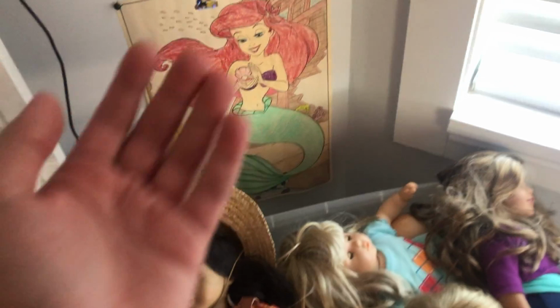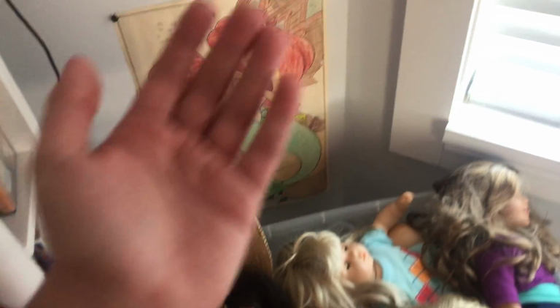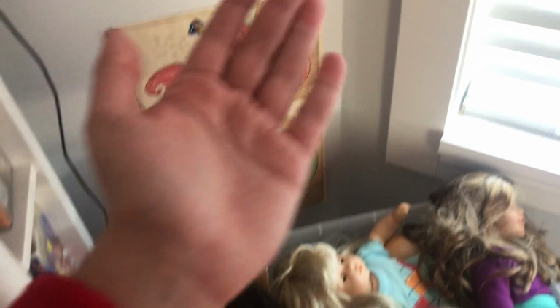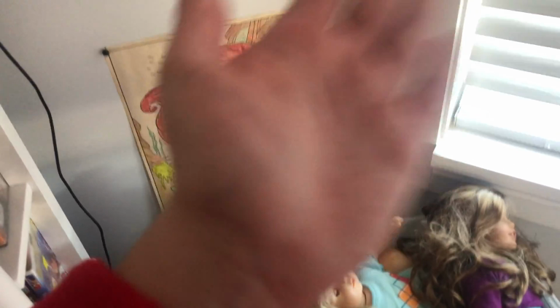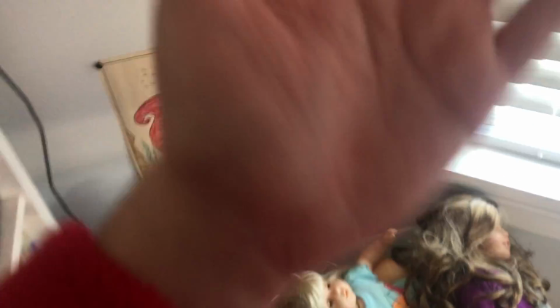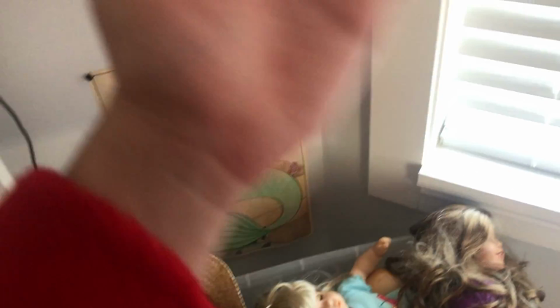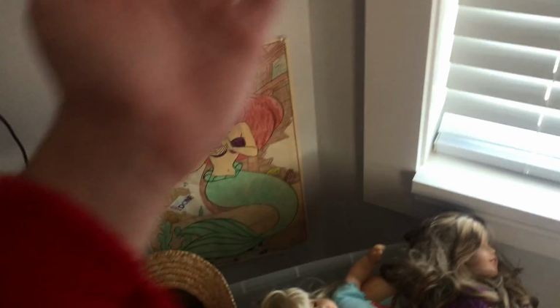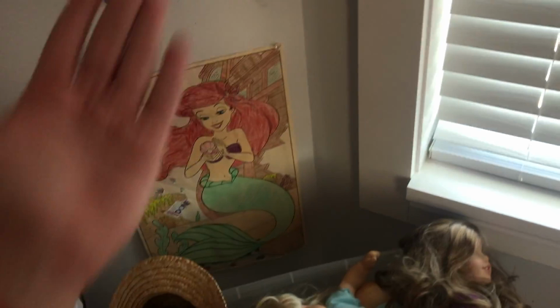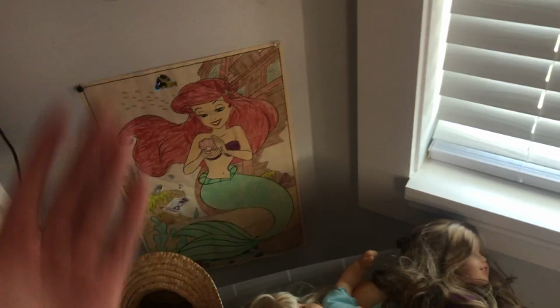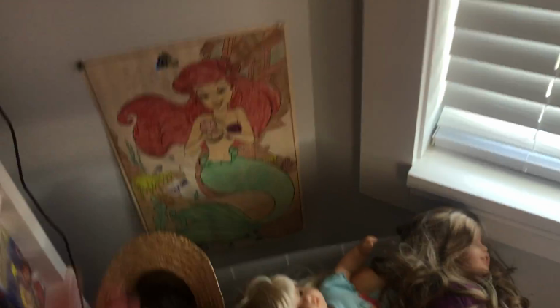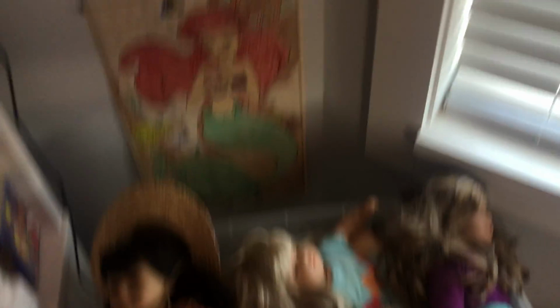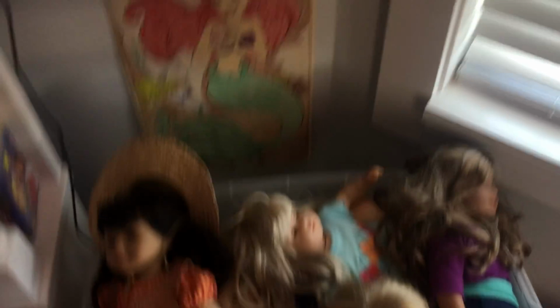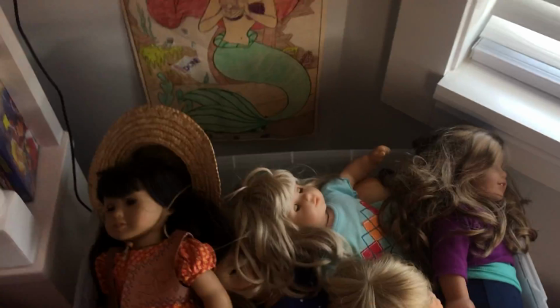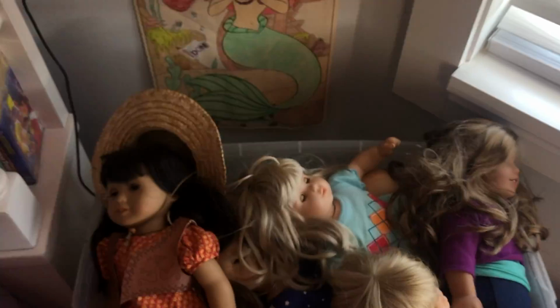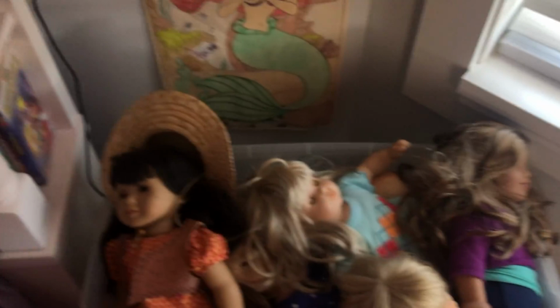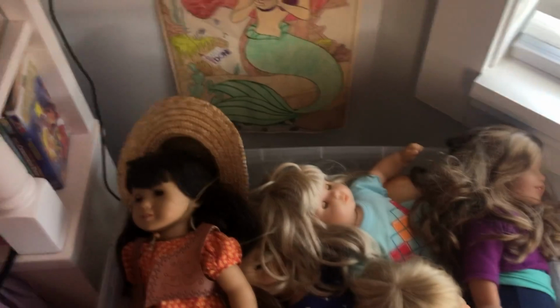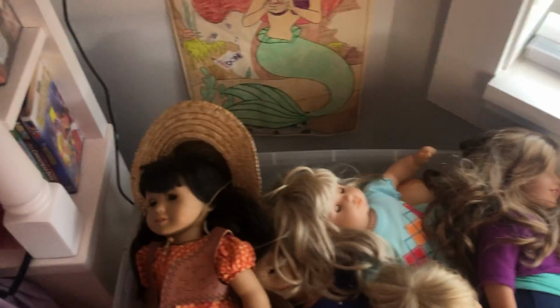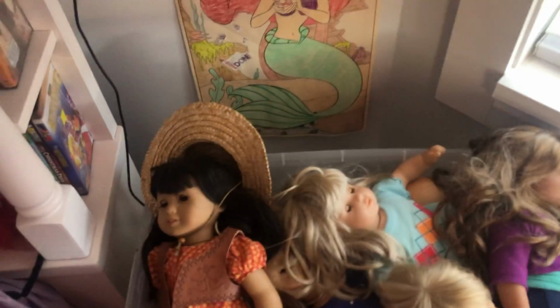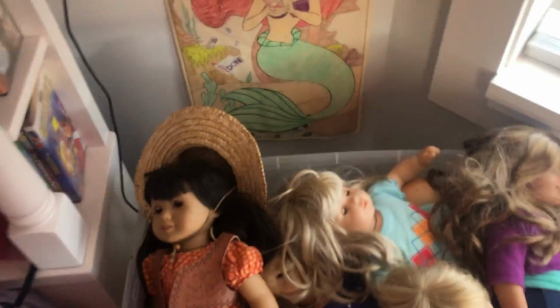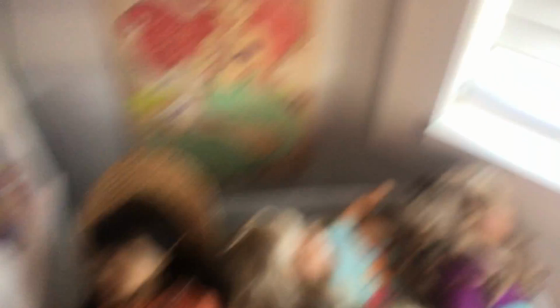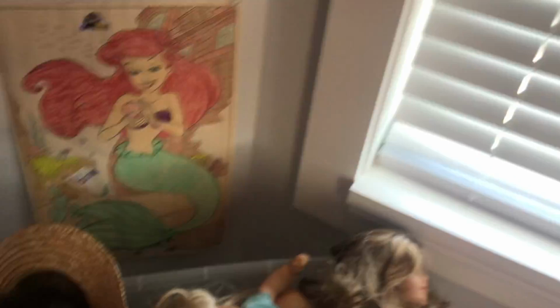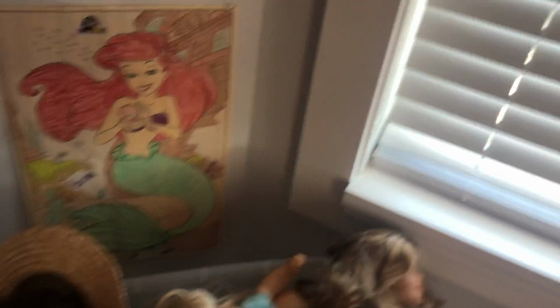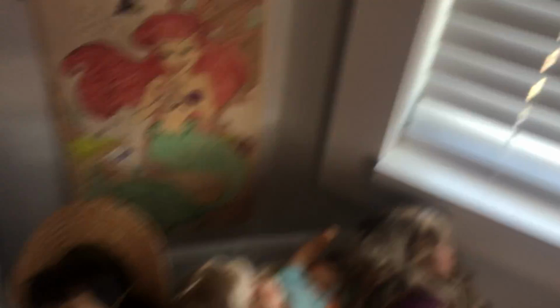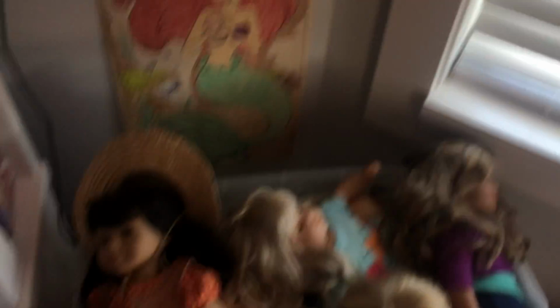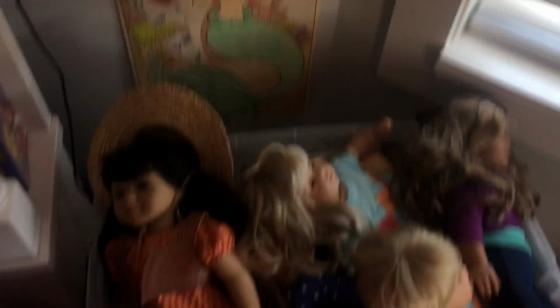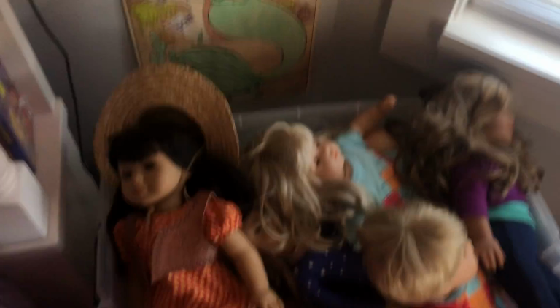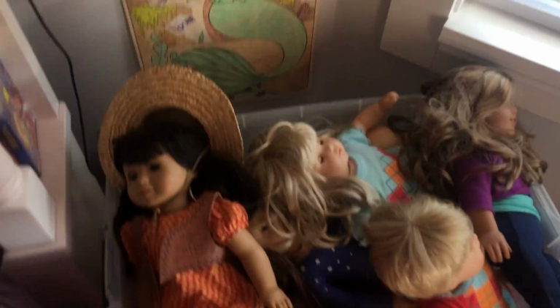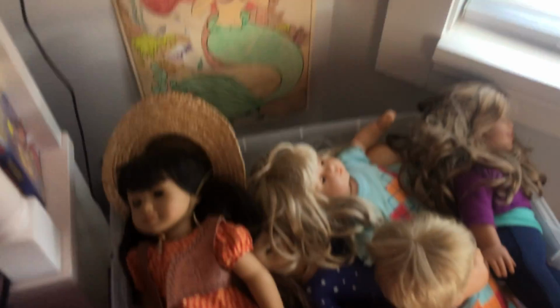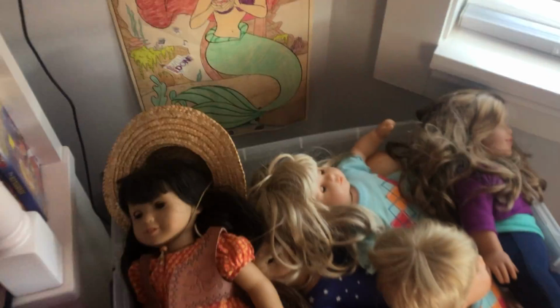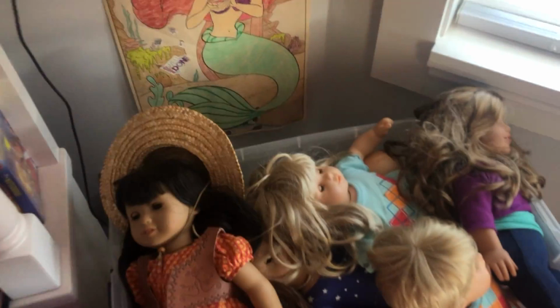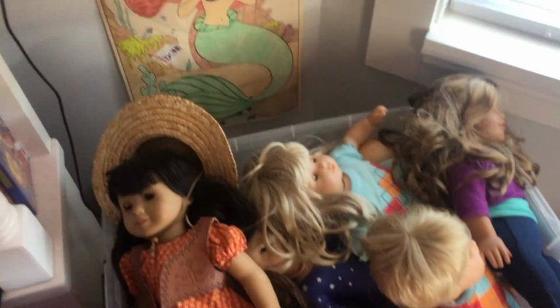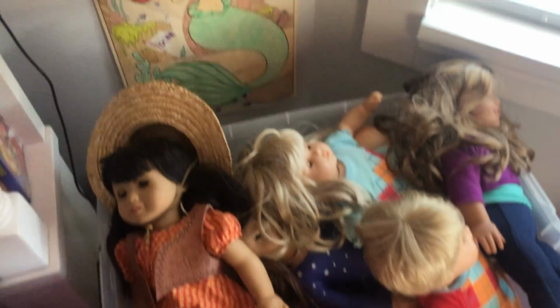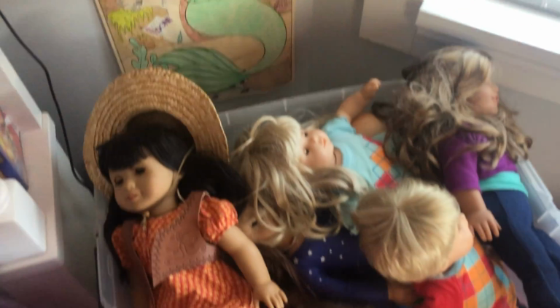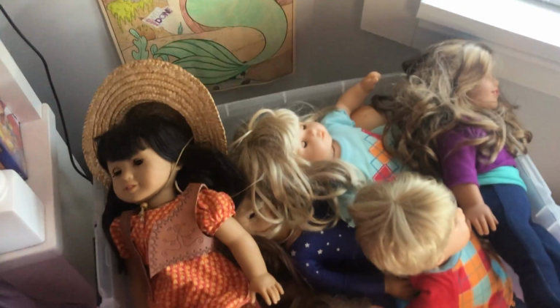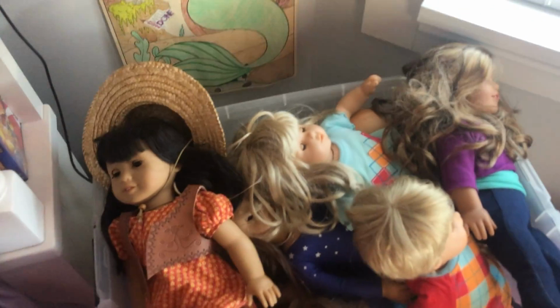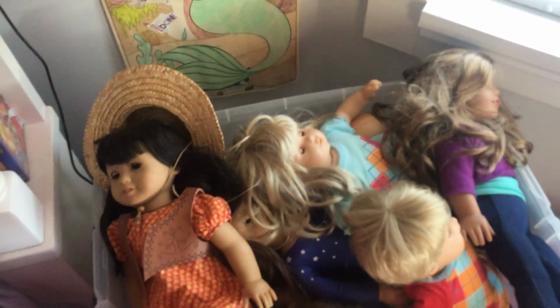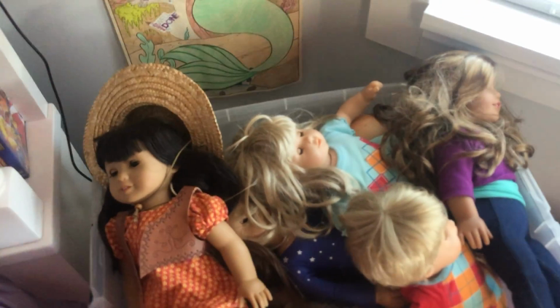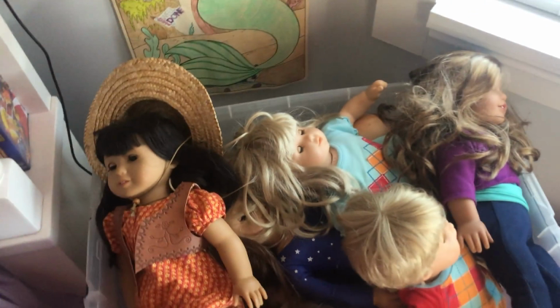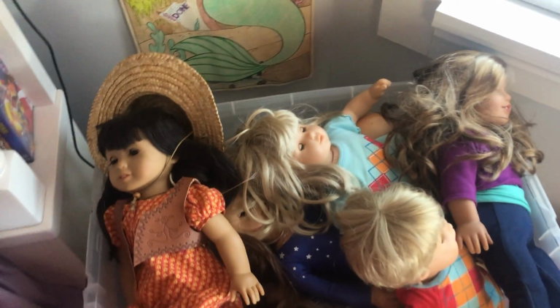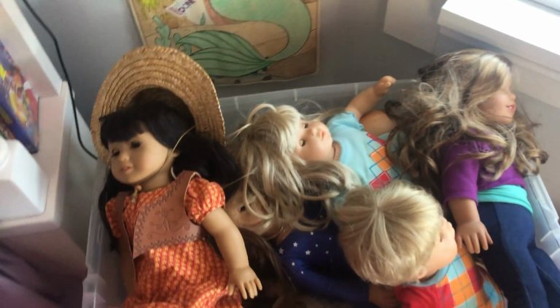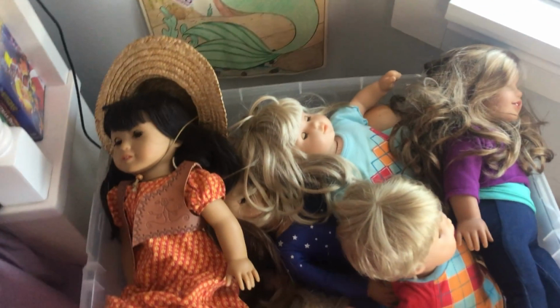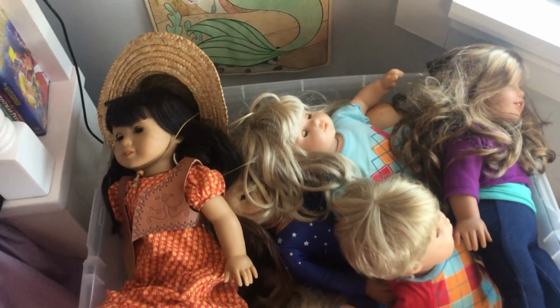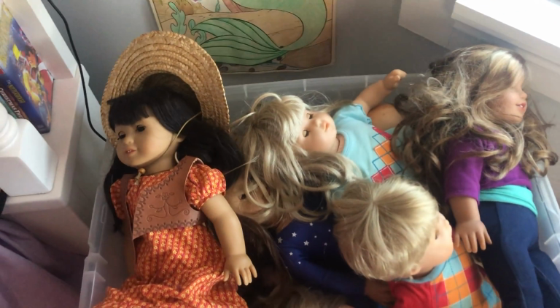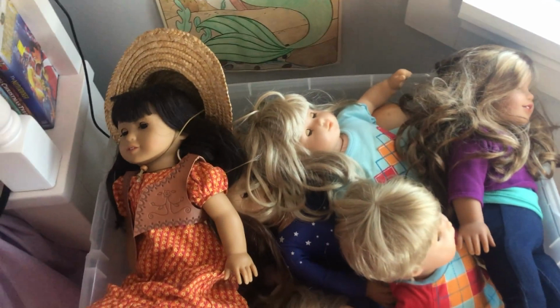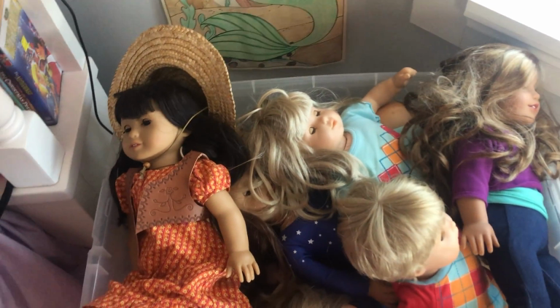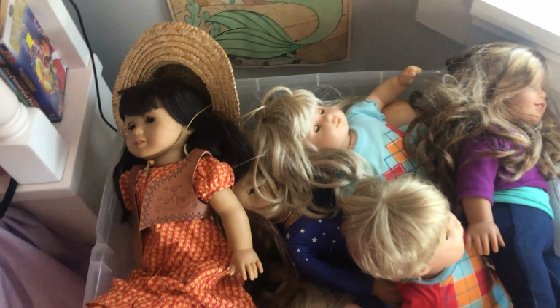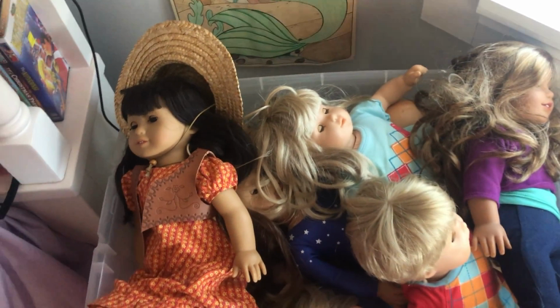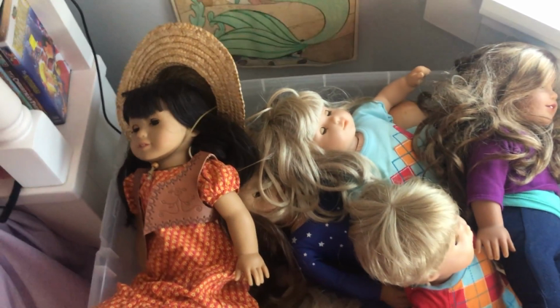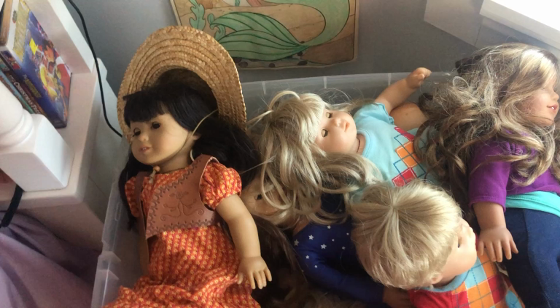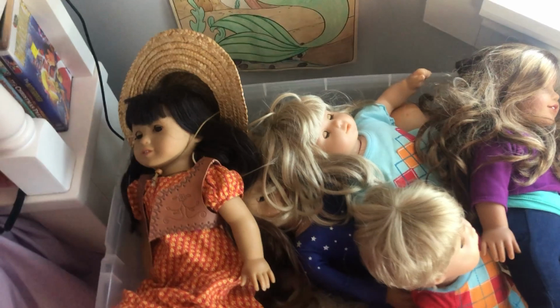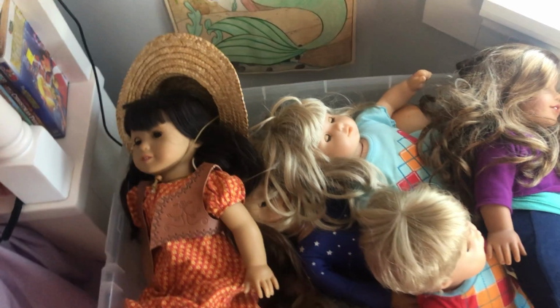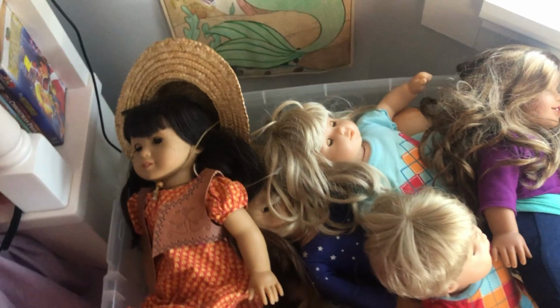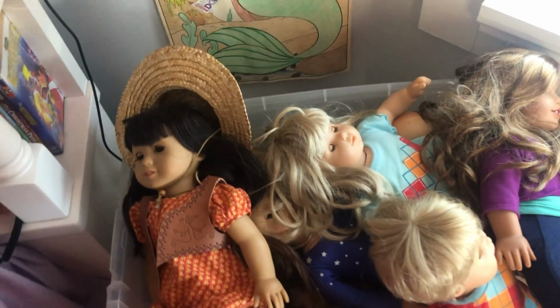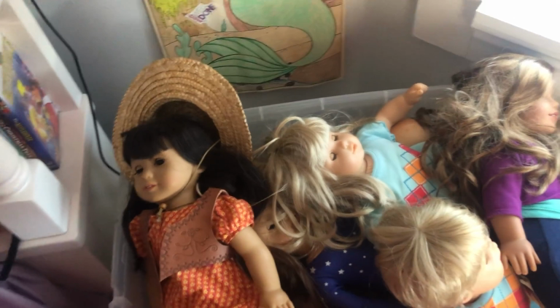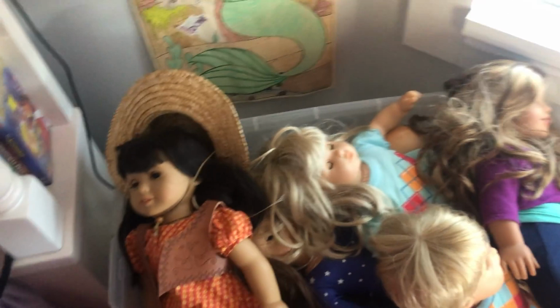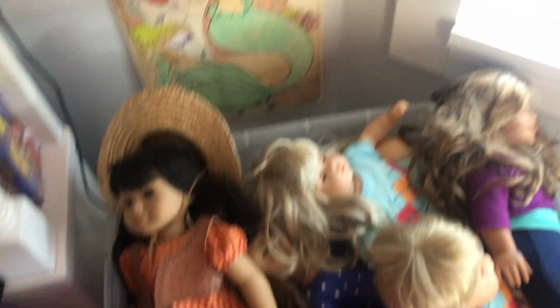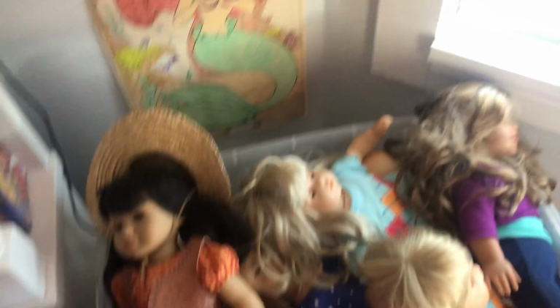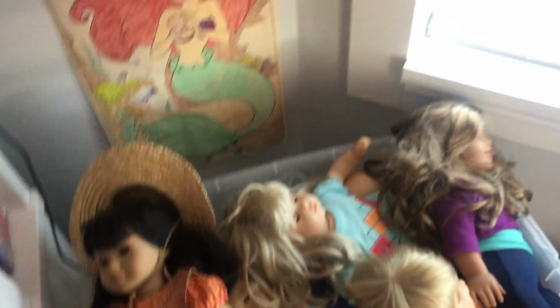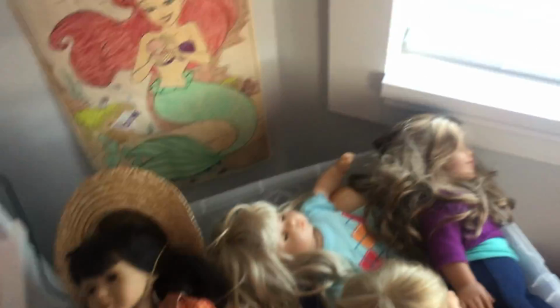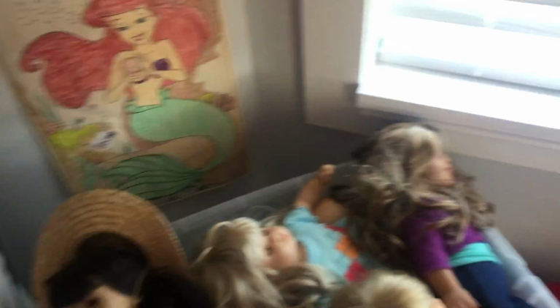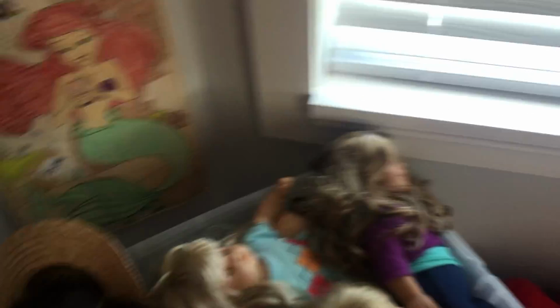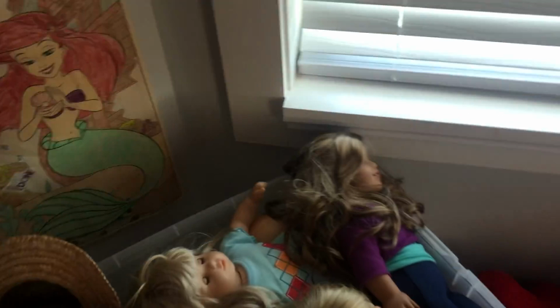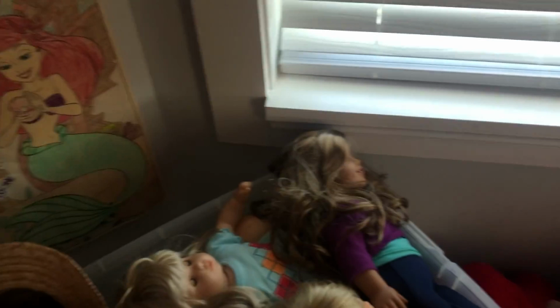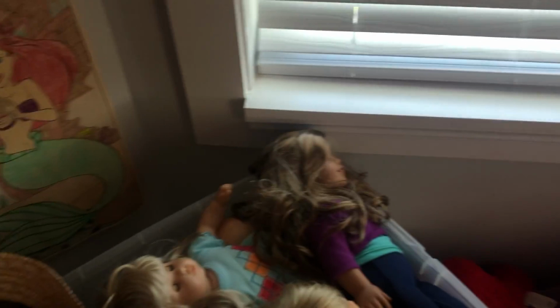Hi guys, this is Bear Wells at D.W. Fancy Plus. We're back up again, and today we're going to look at all my American Girl dolls.